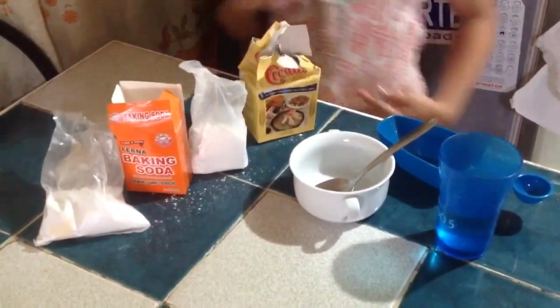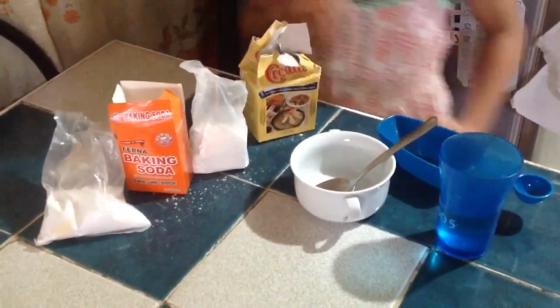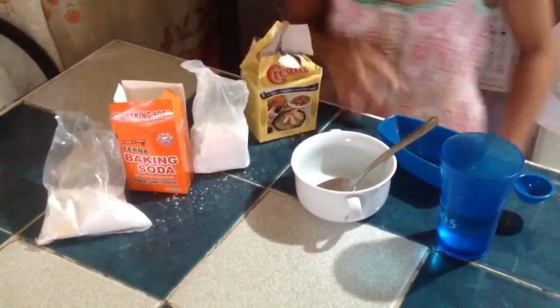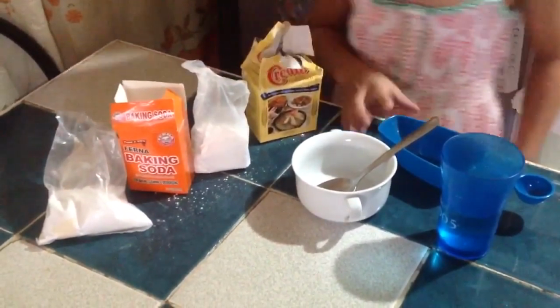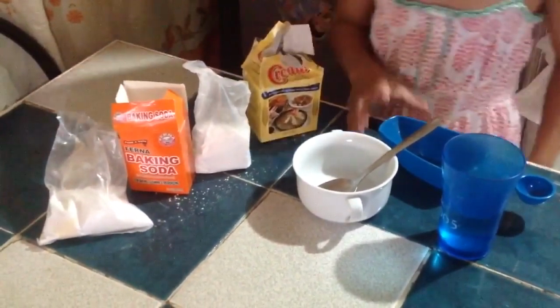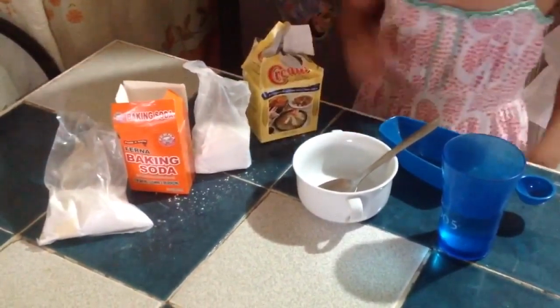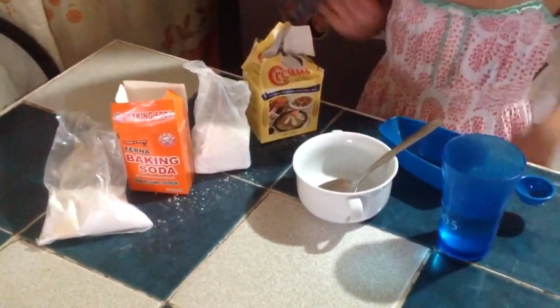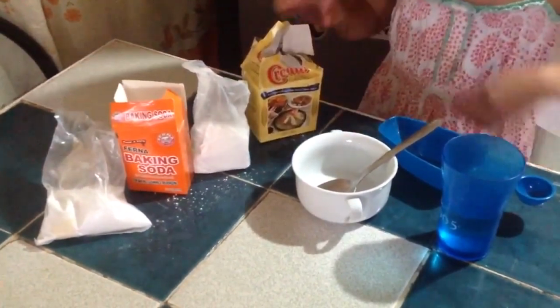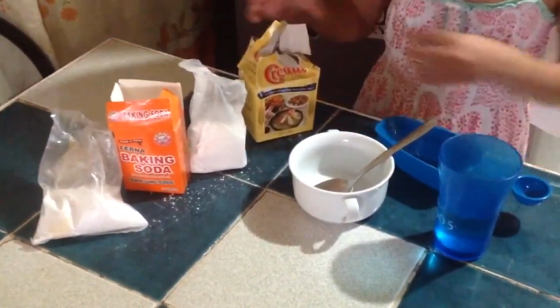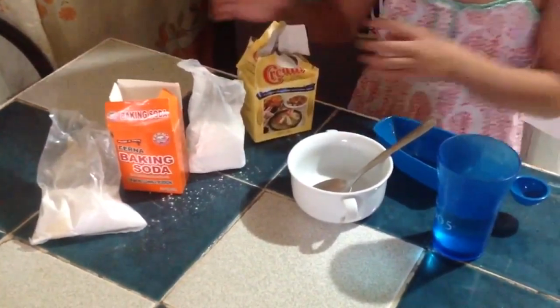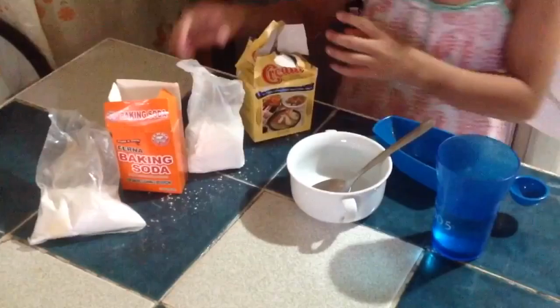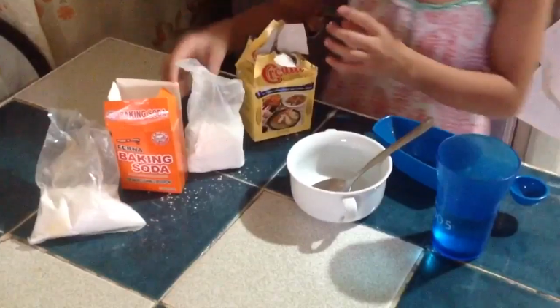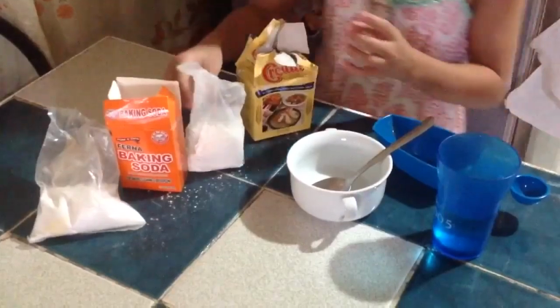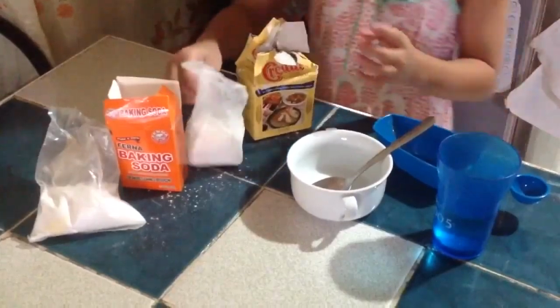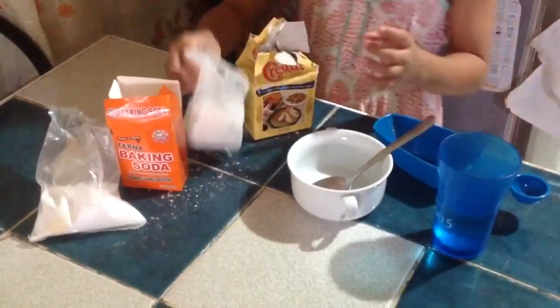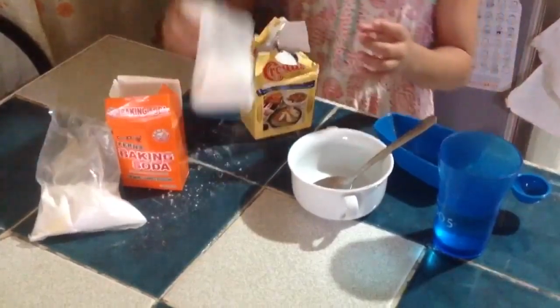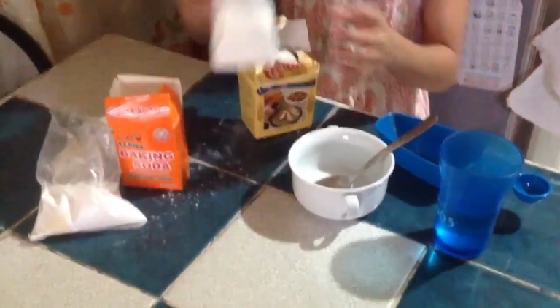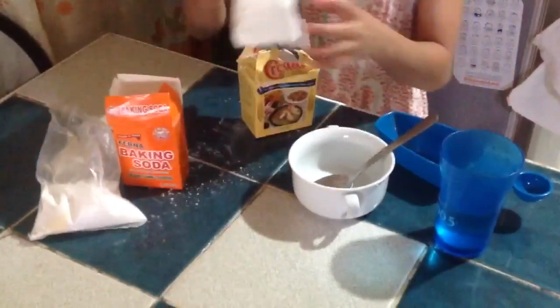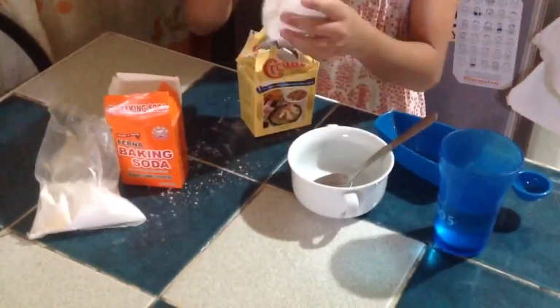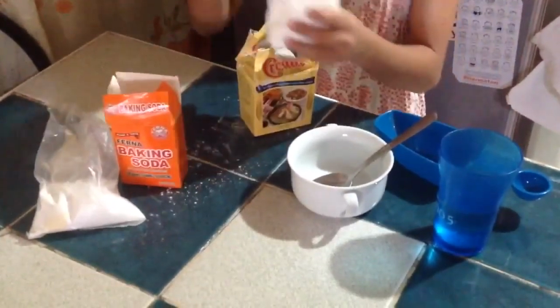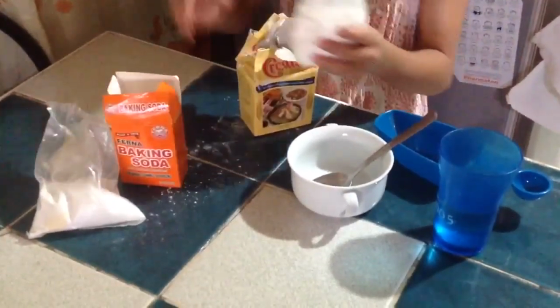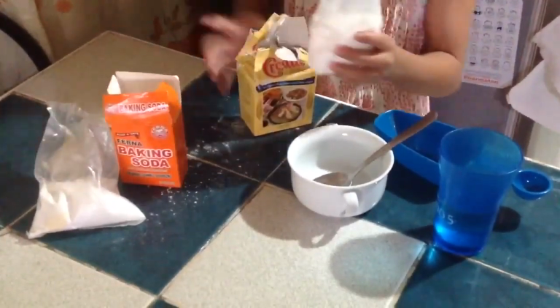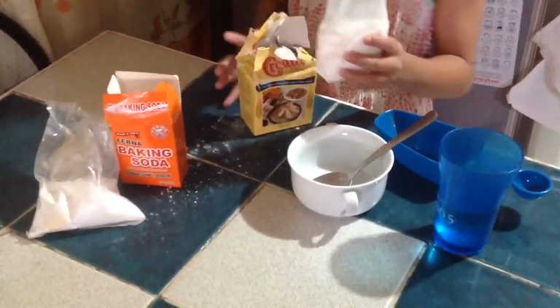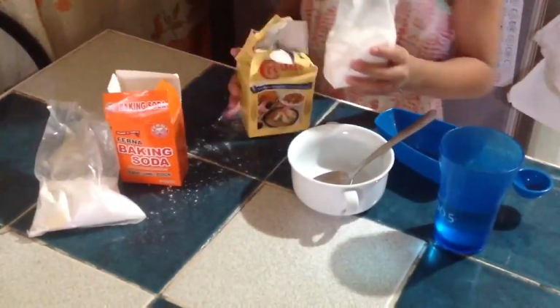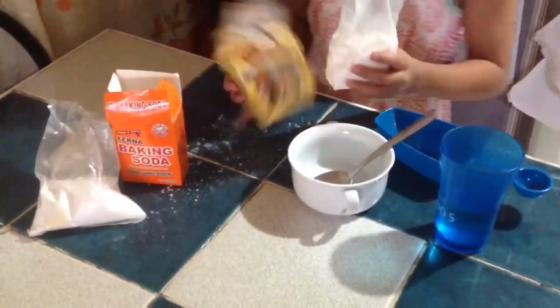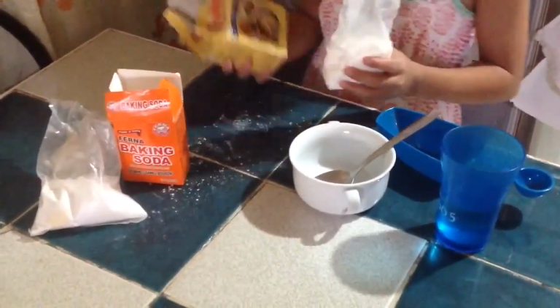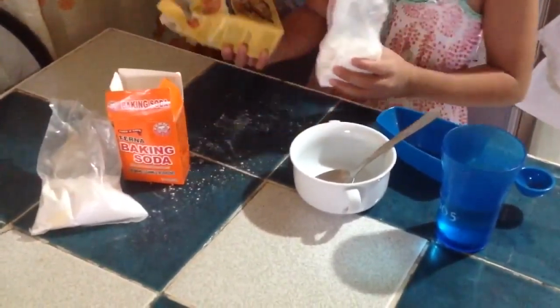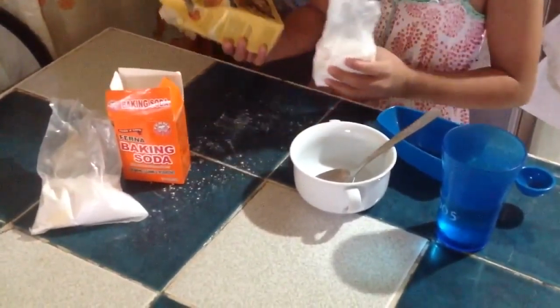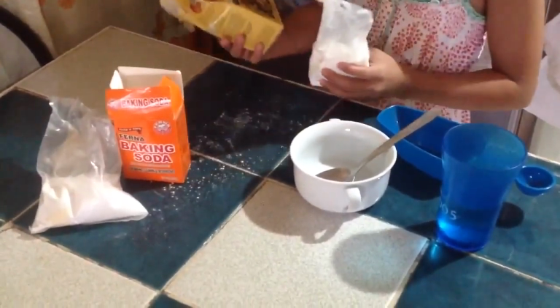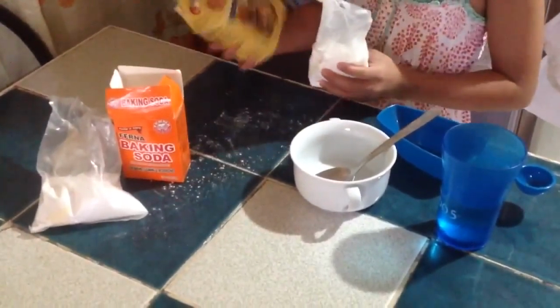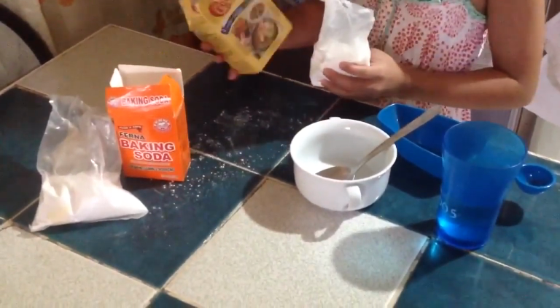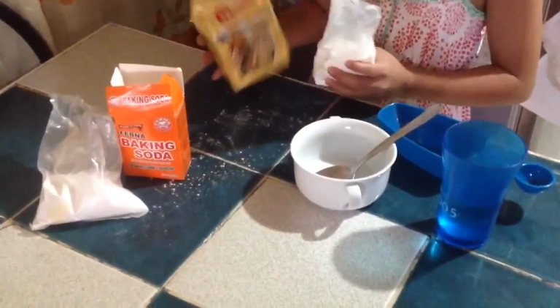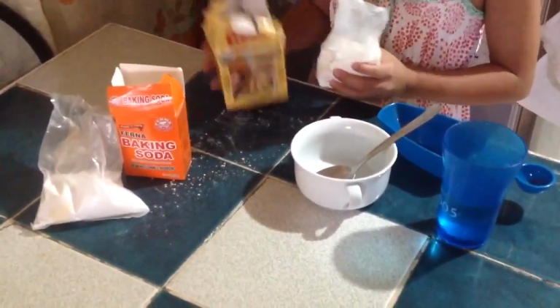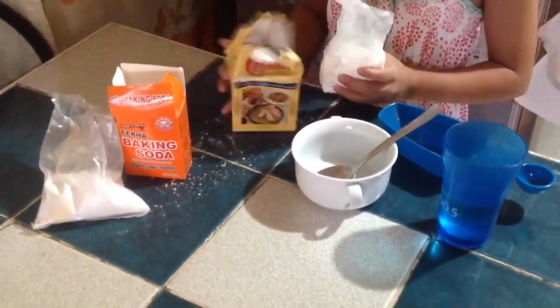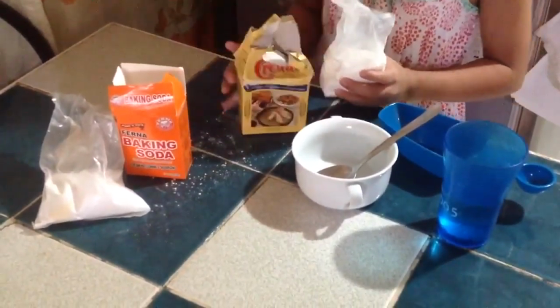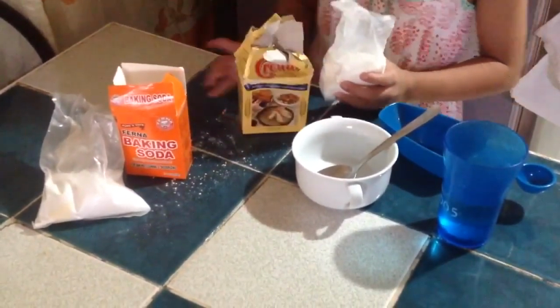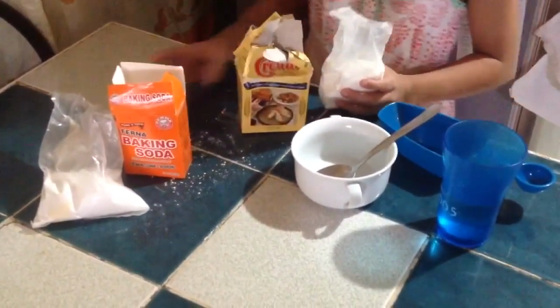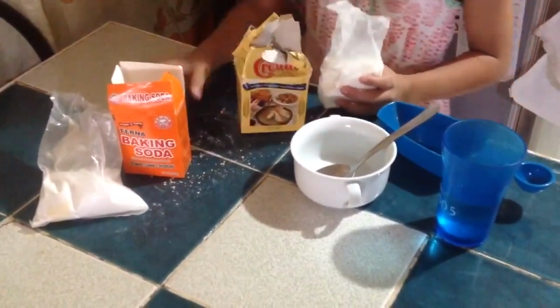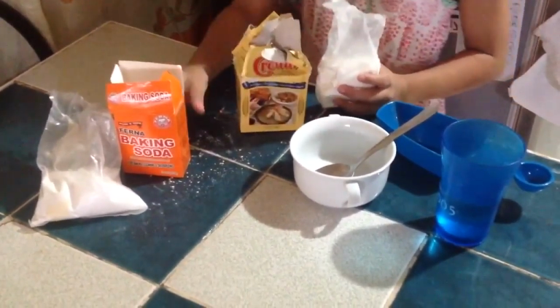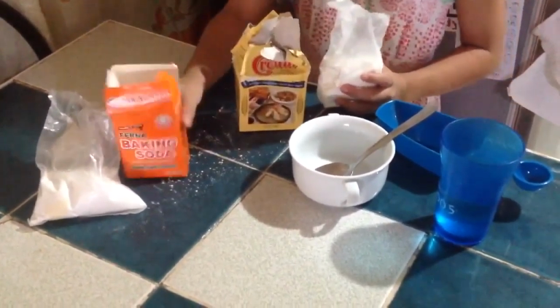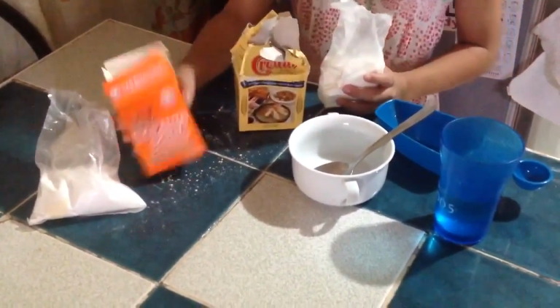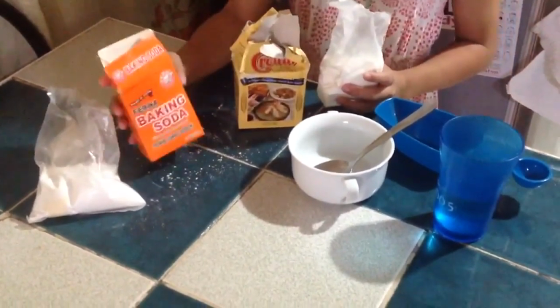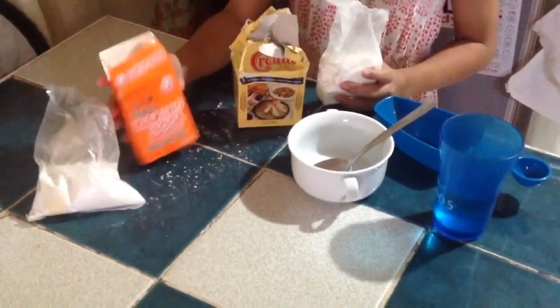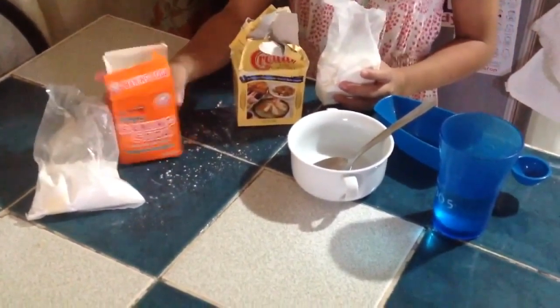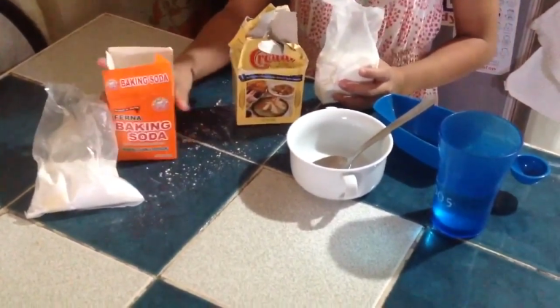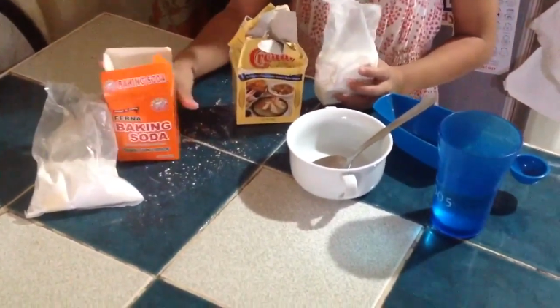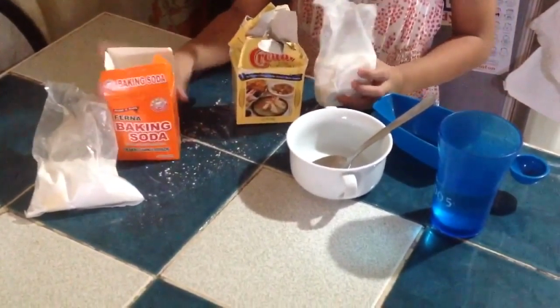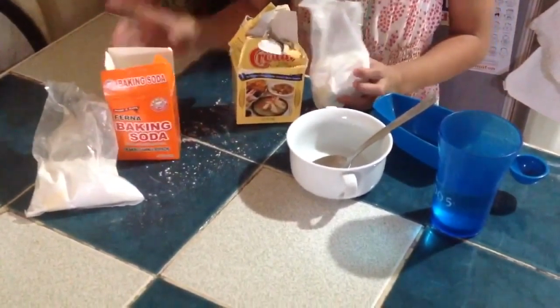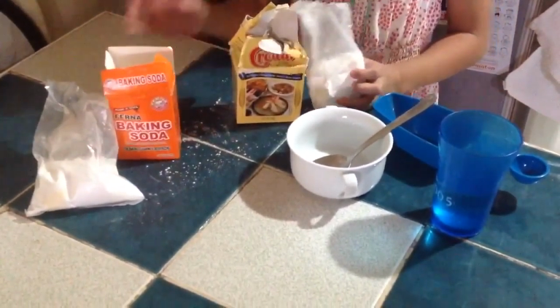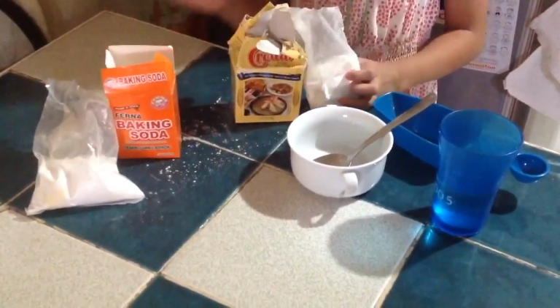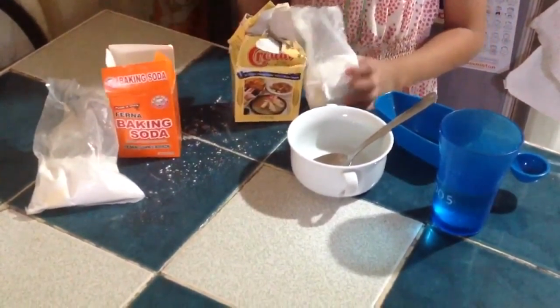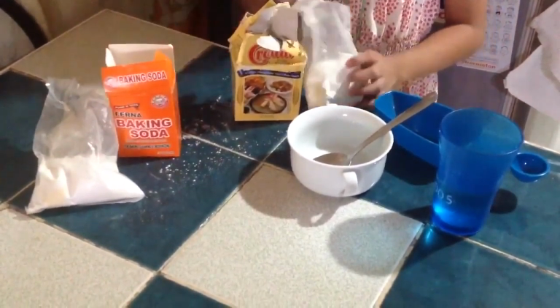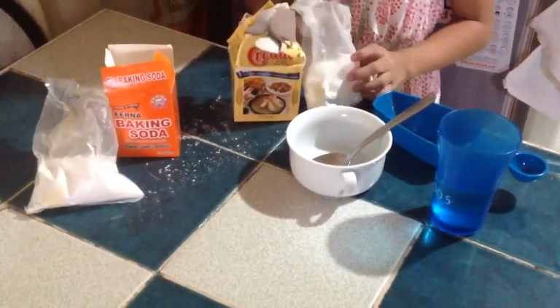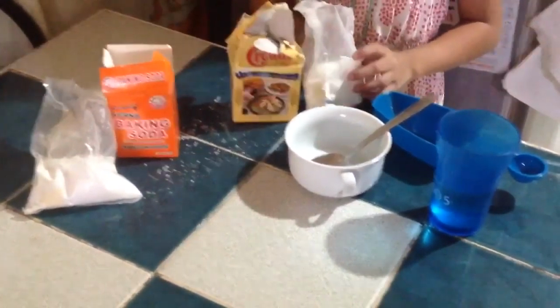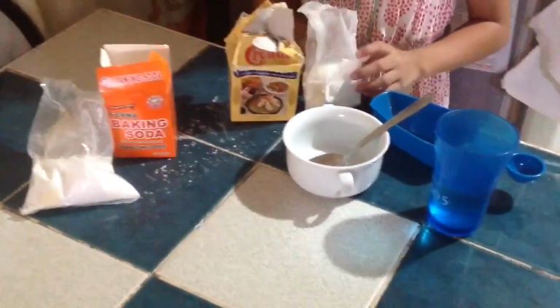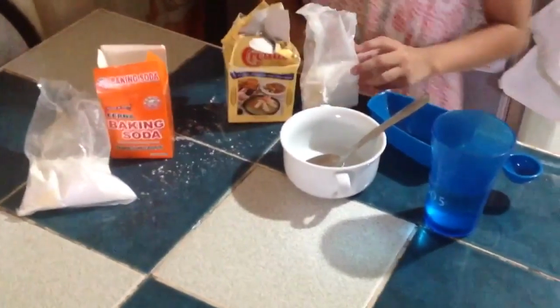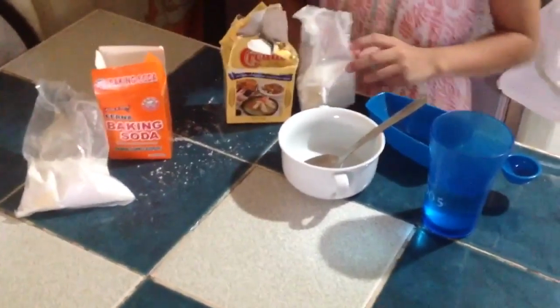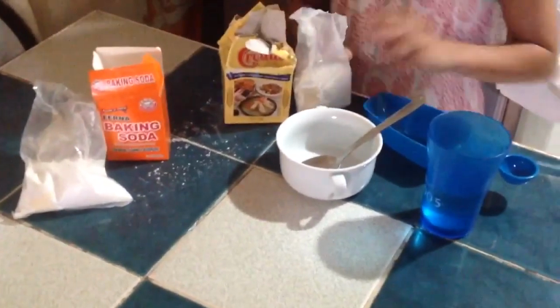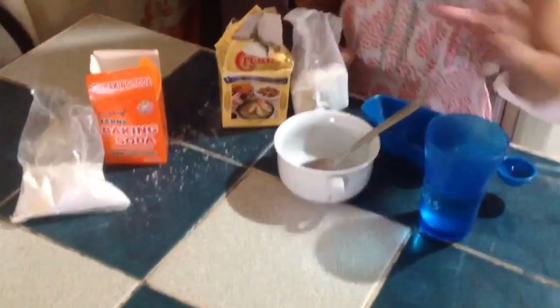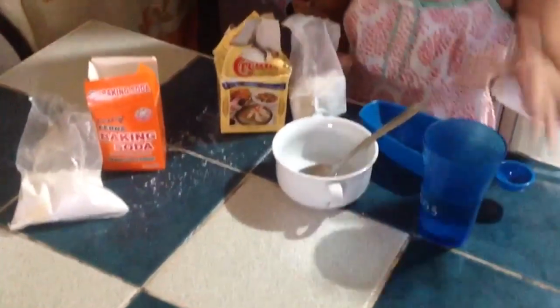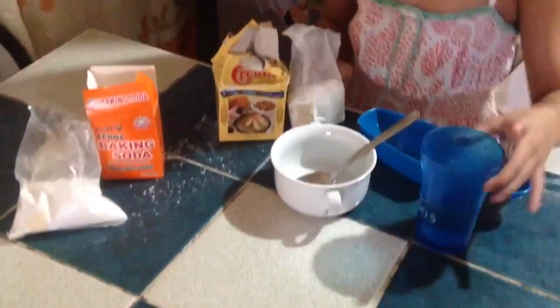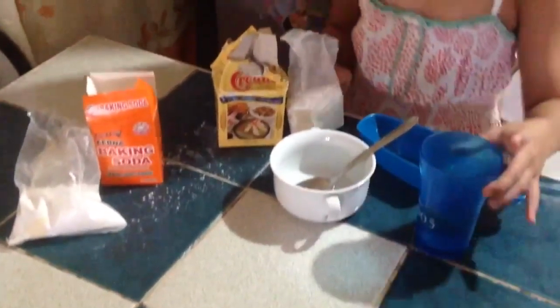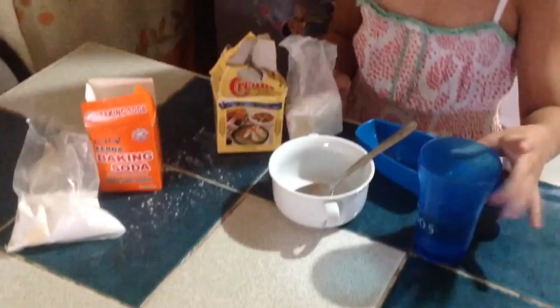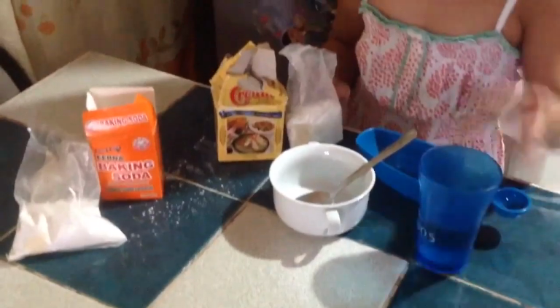First, you'll be needing cornstarch, baking soda, and water.